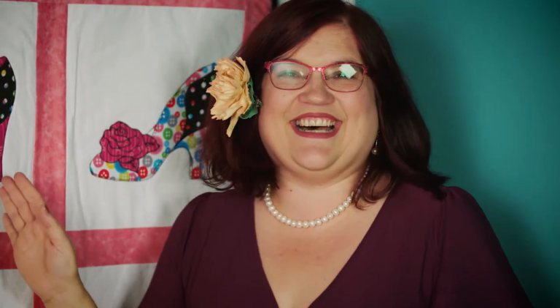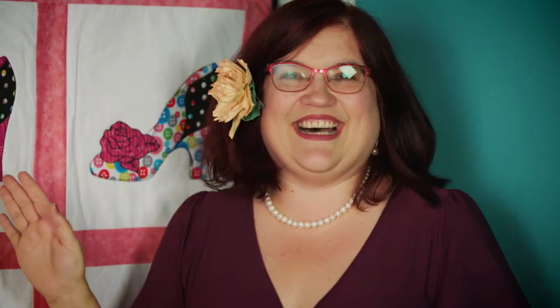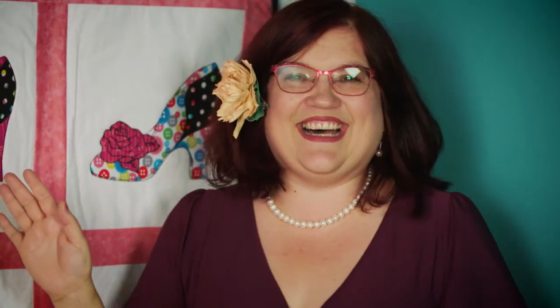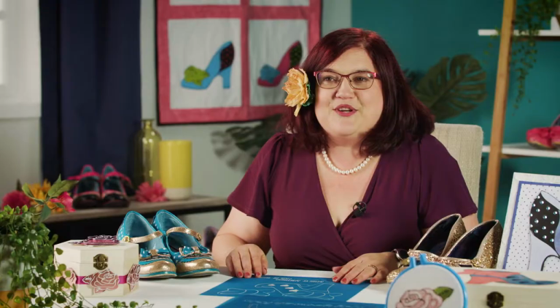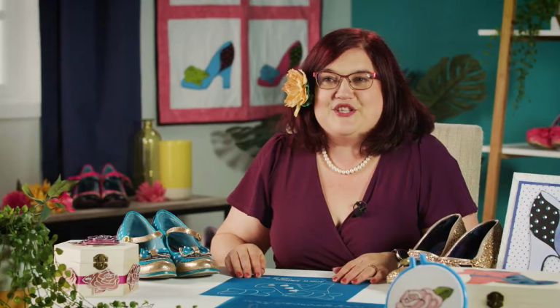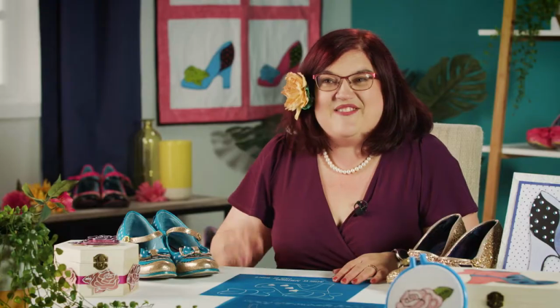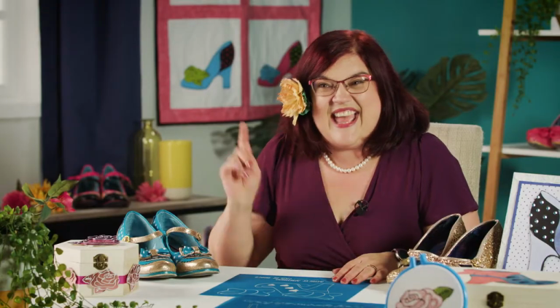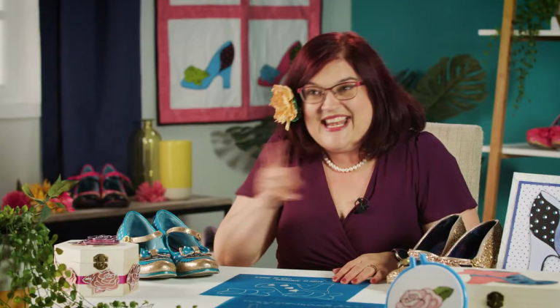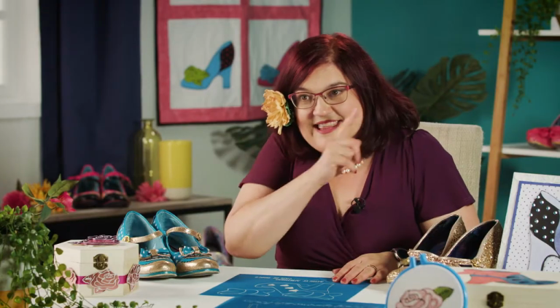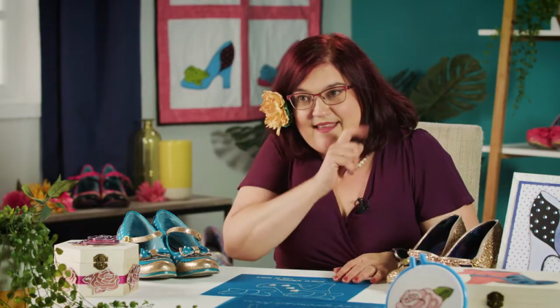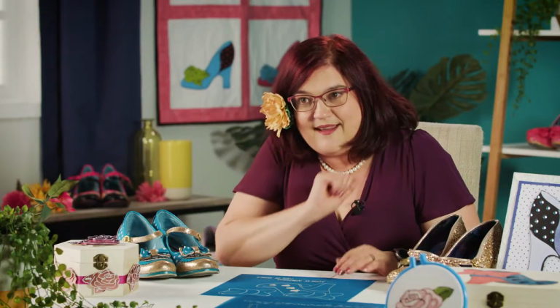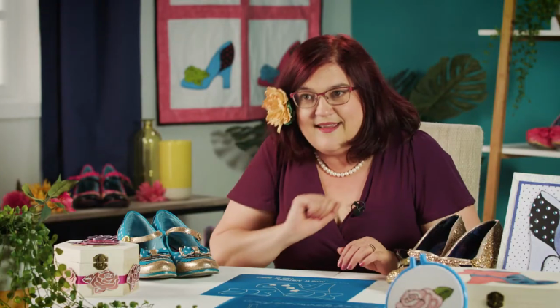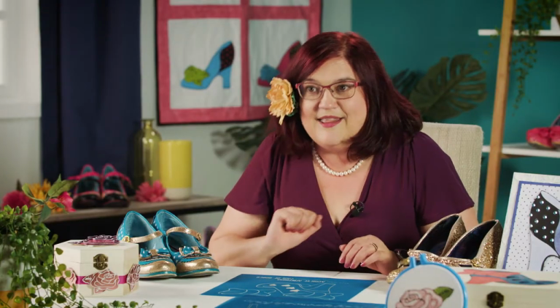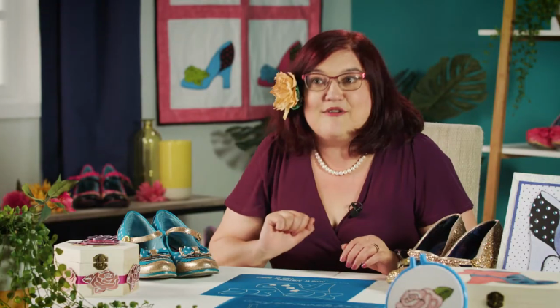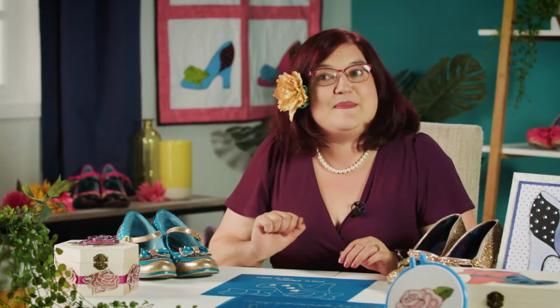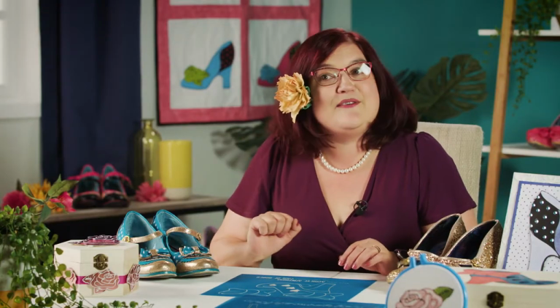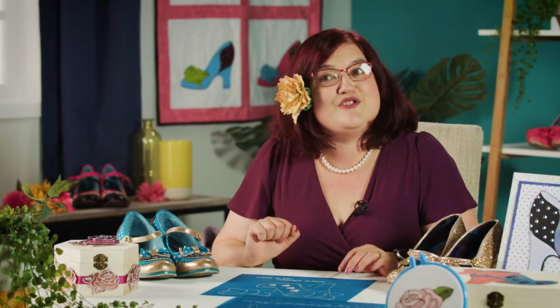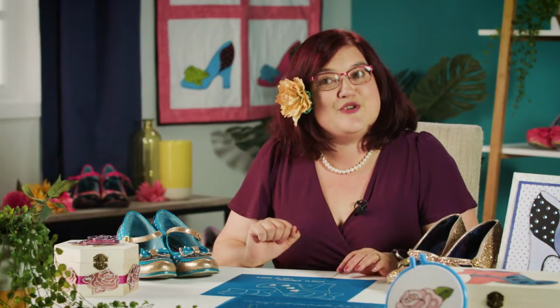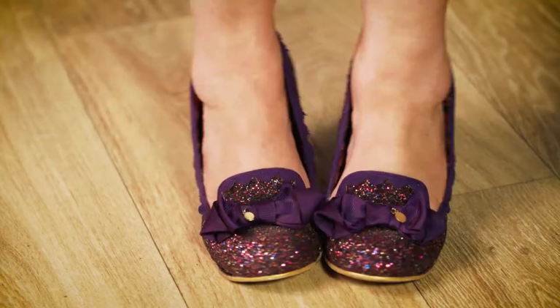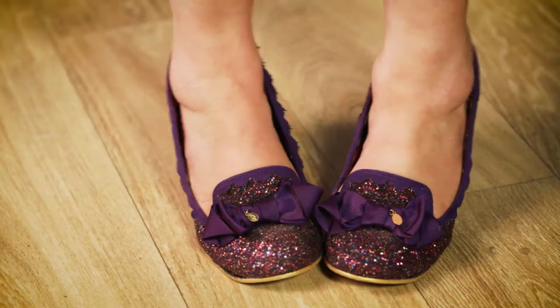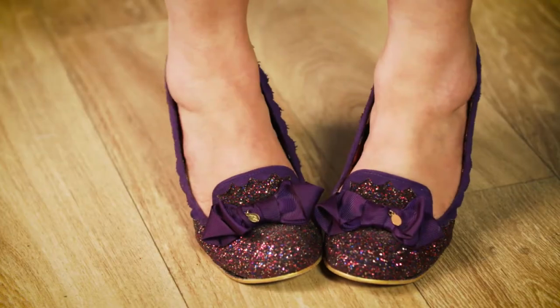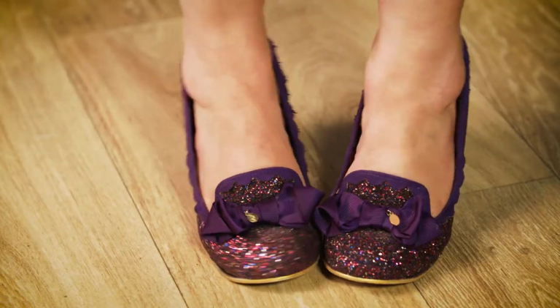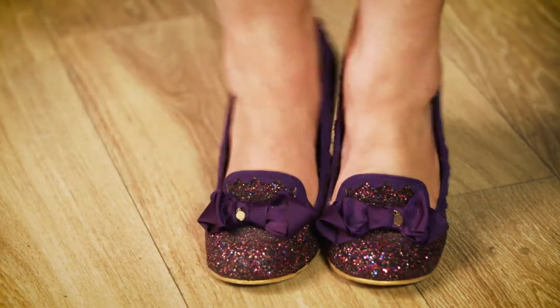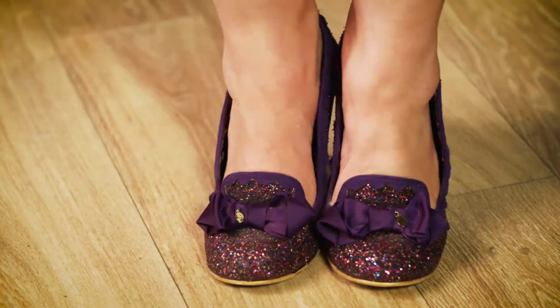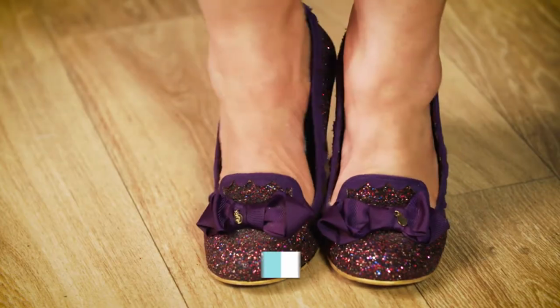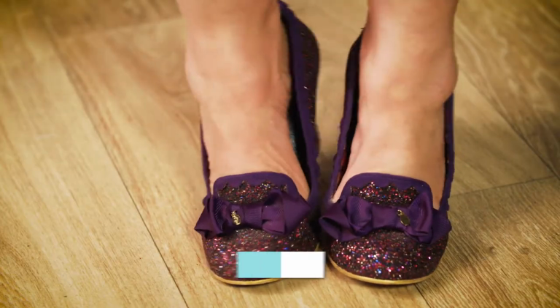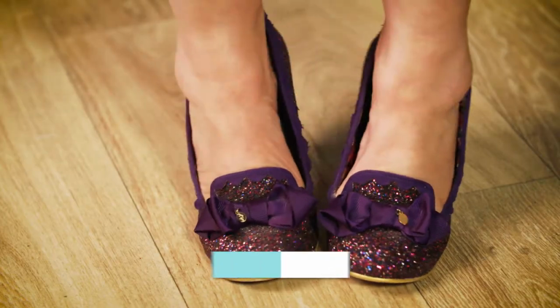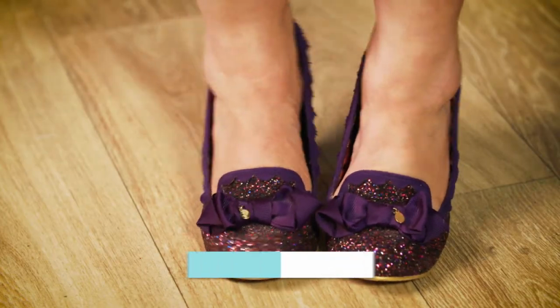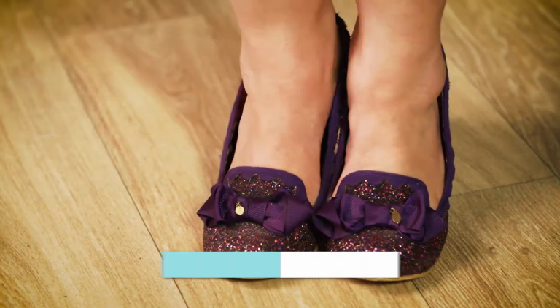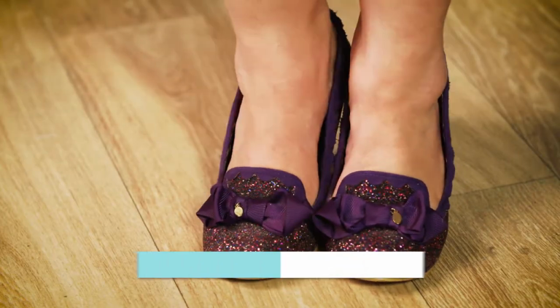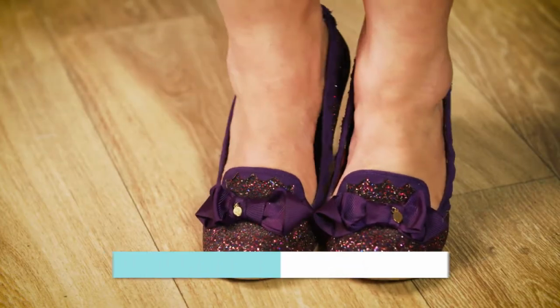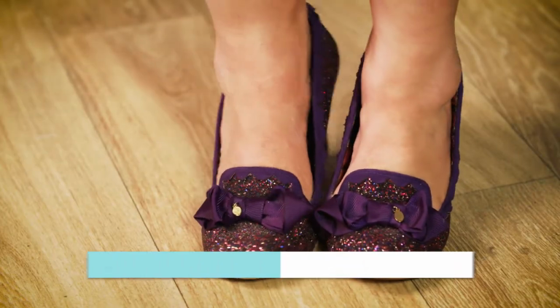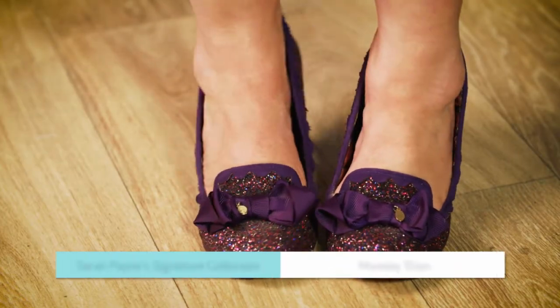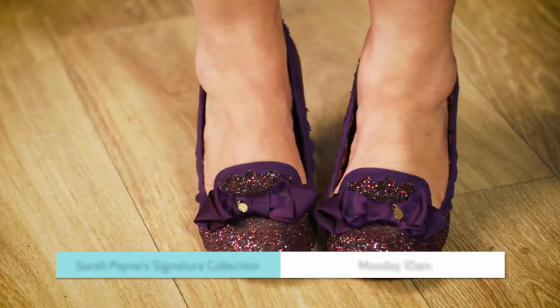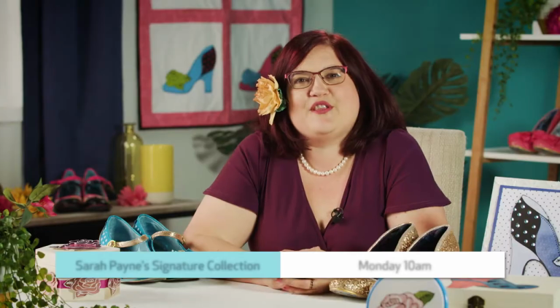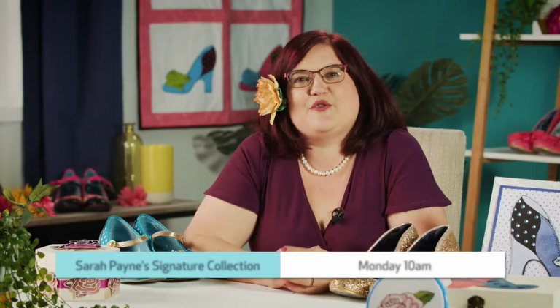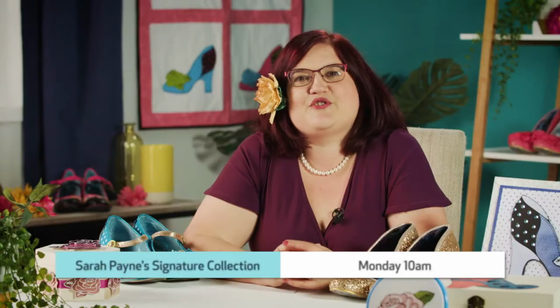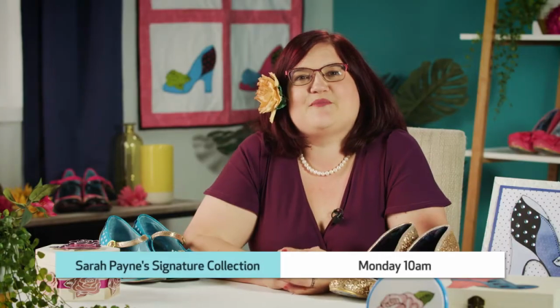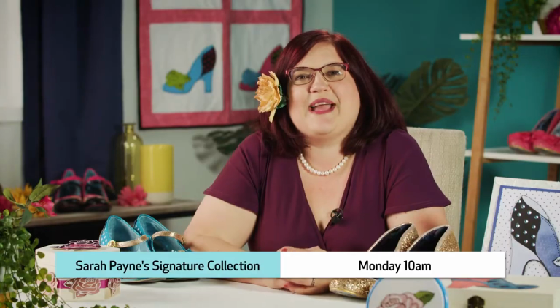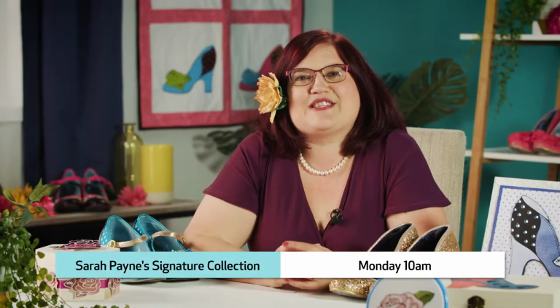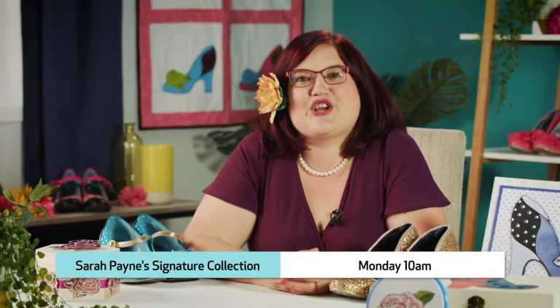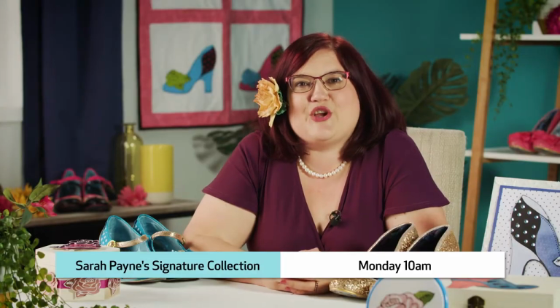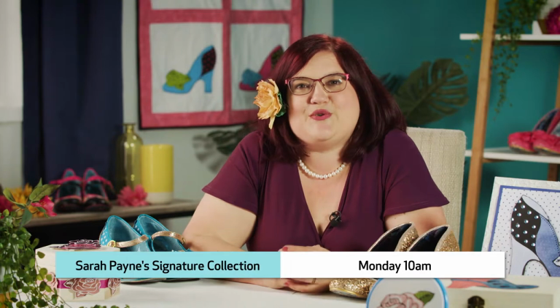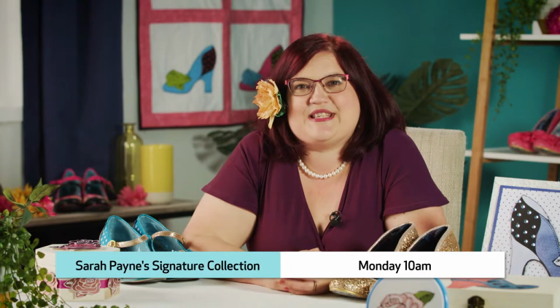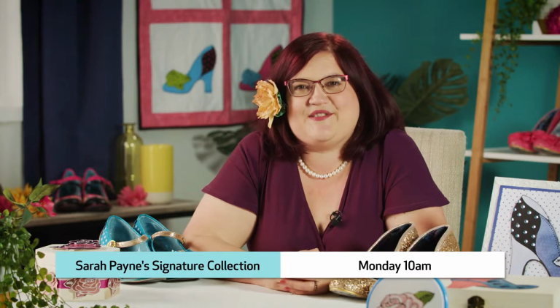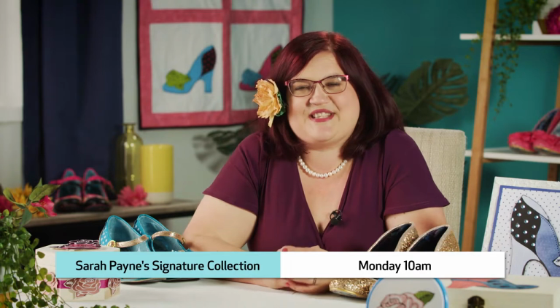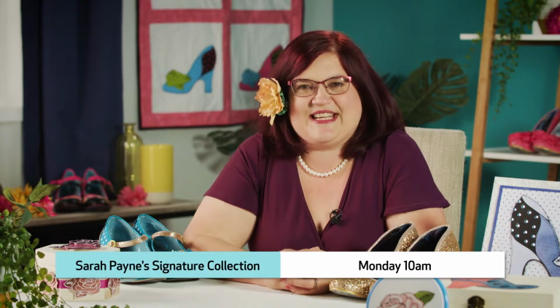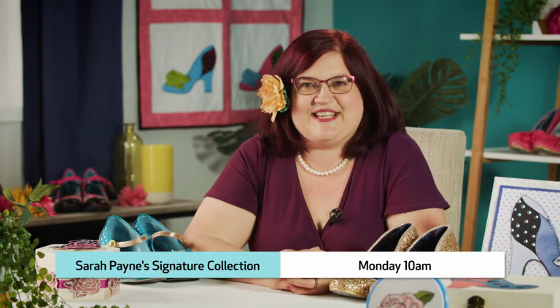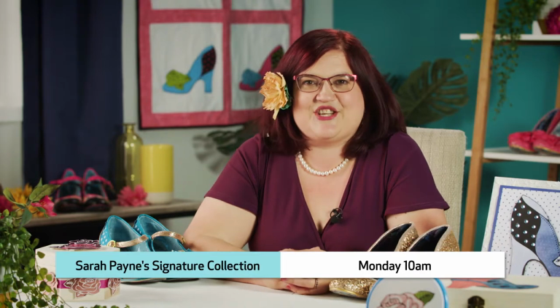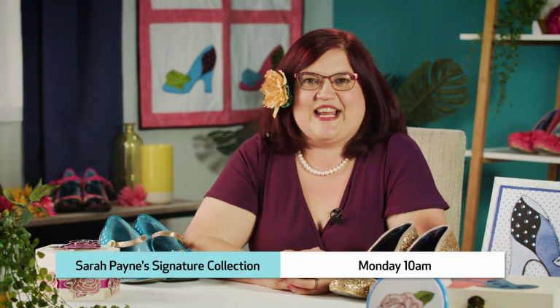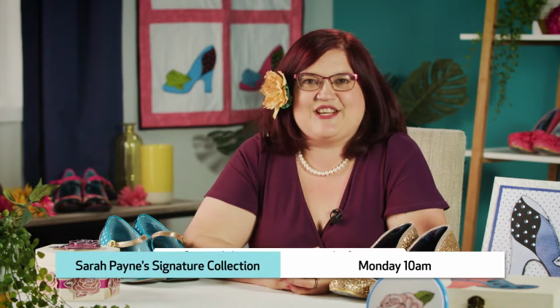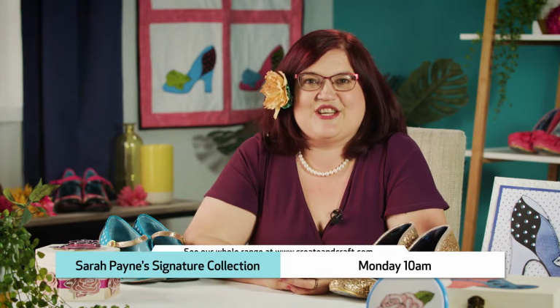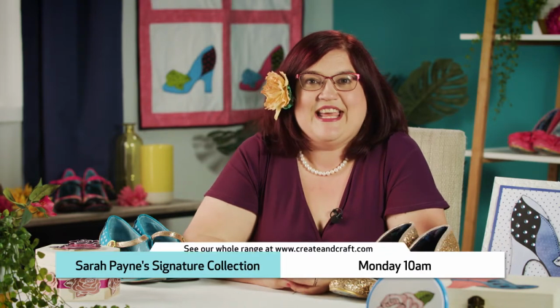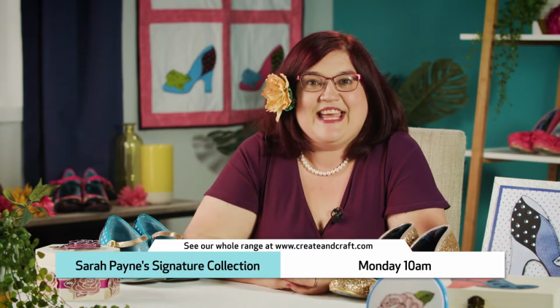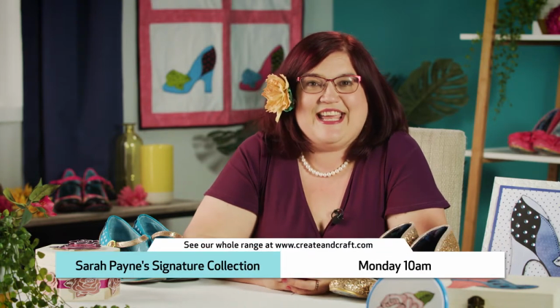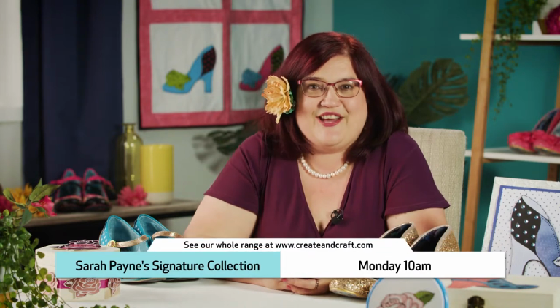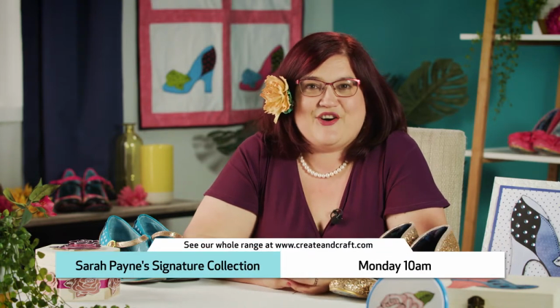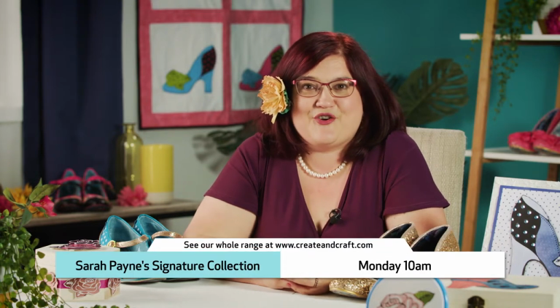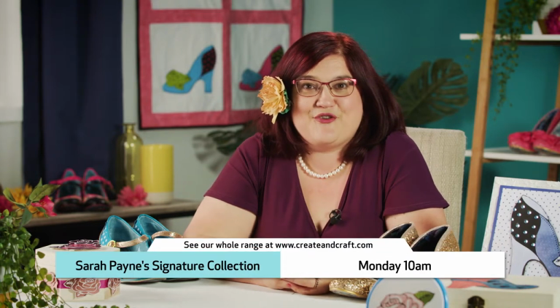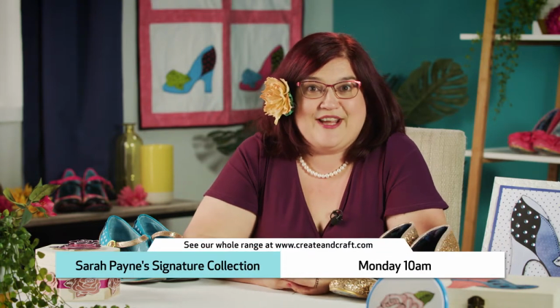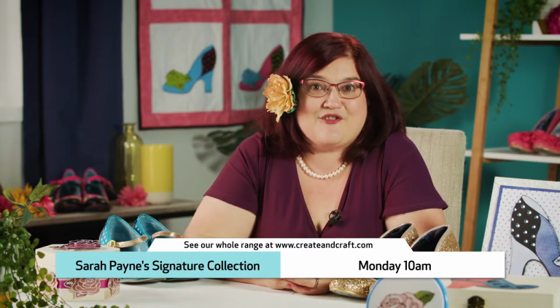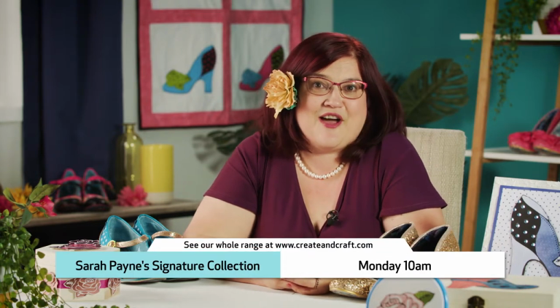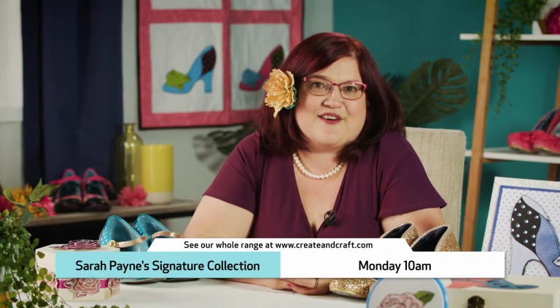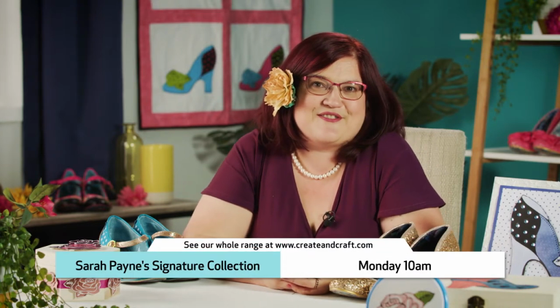You can achieve anything in the right pair of shoes. Join me, Sarah Payne, for the launch of my exclusive signature collection here on Create & Craft.